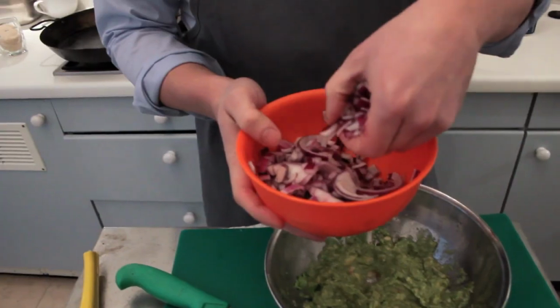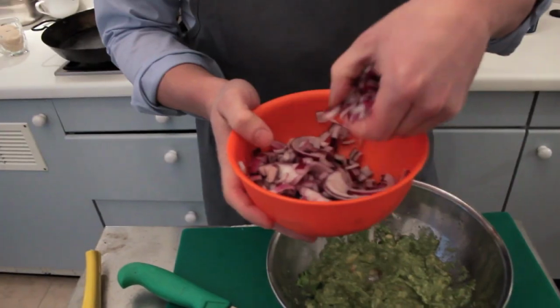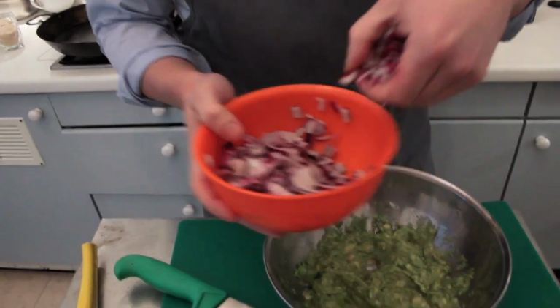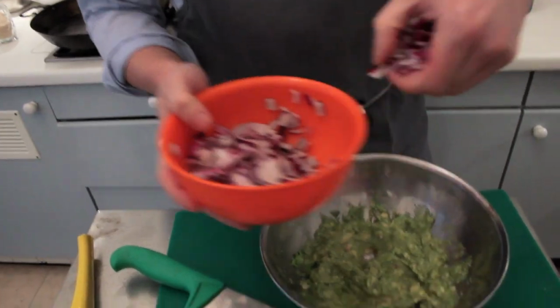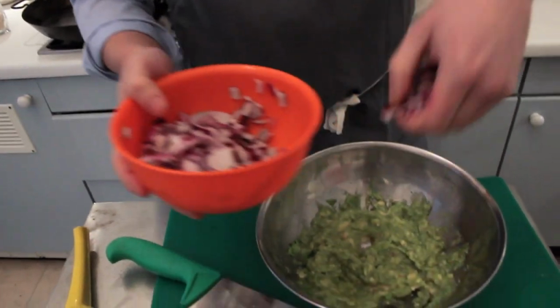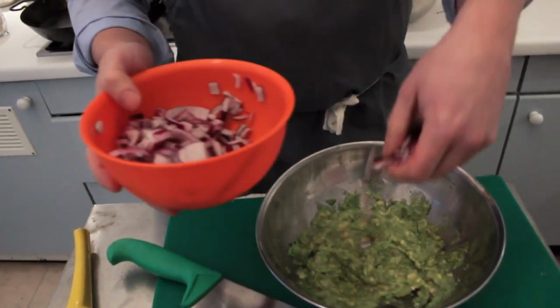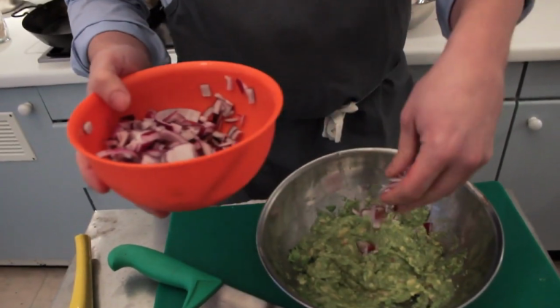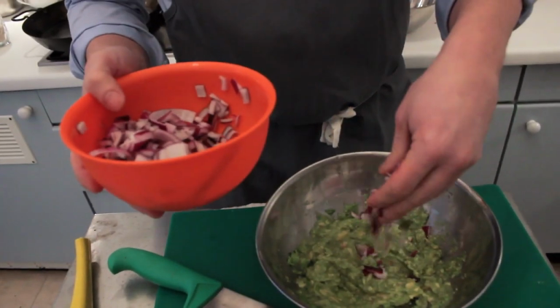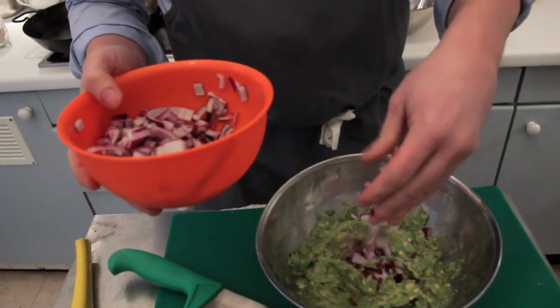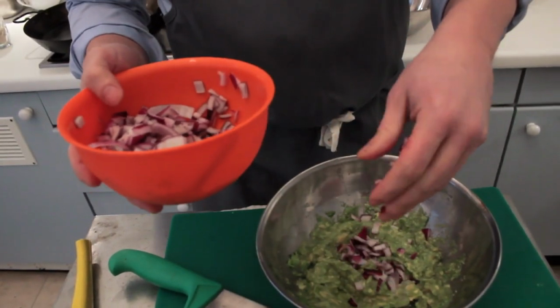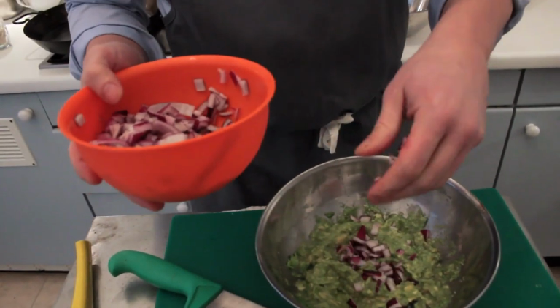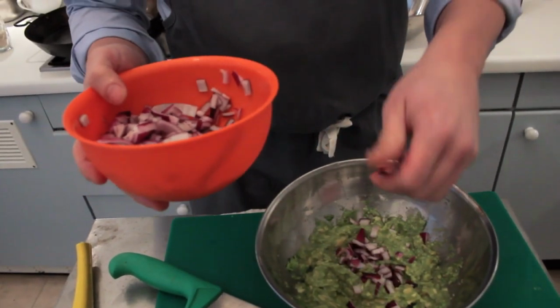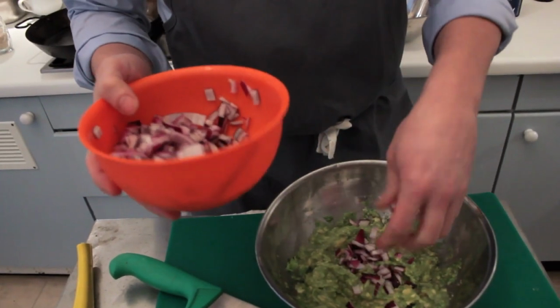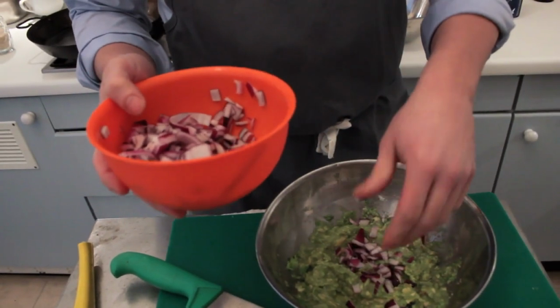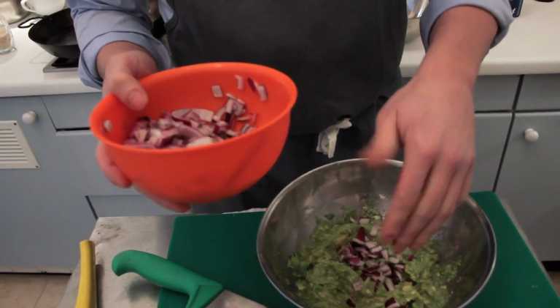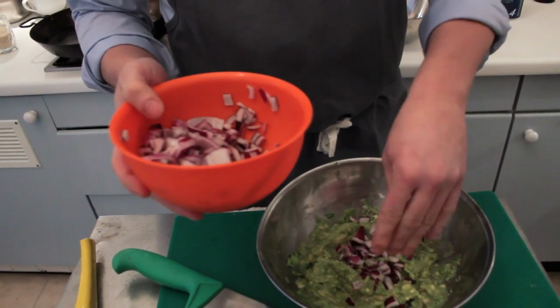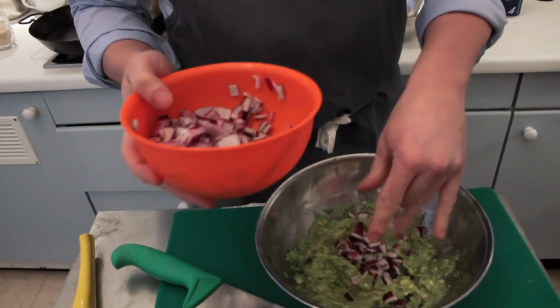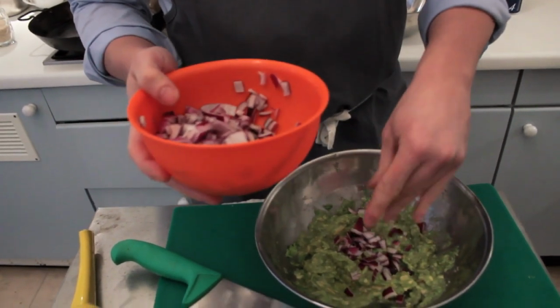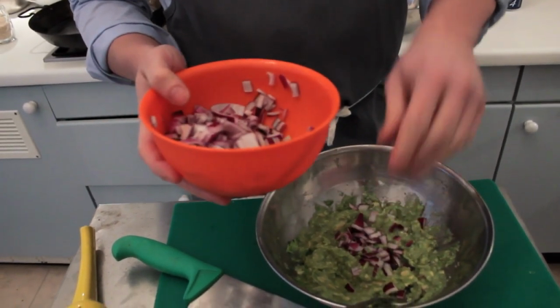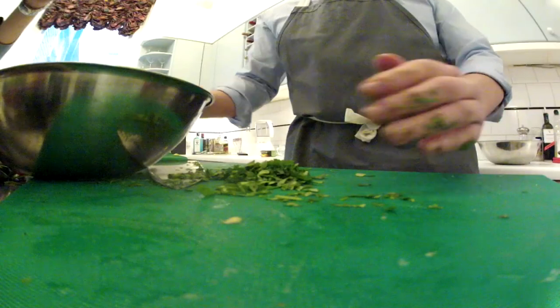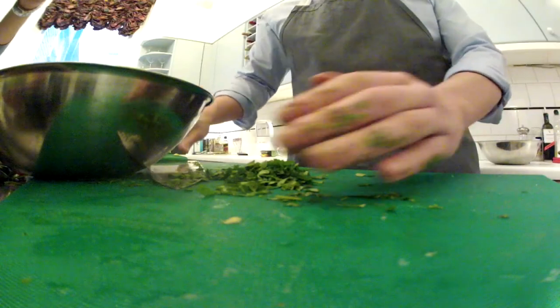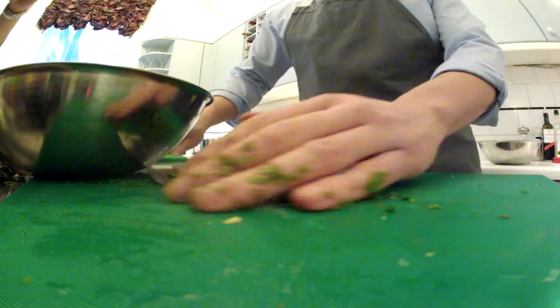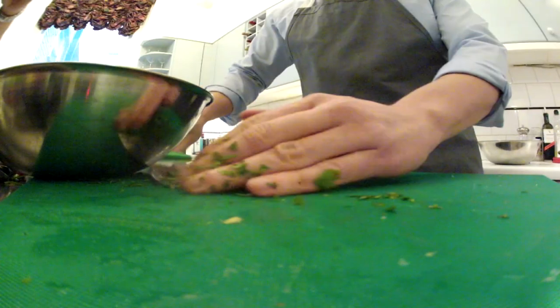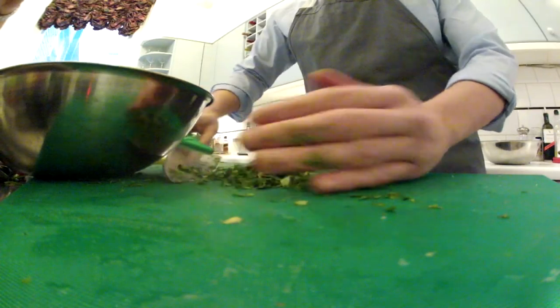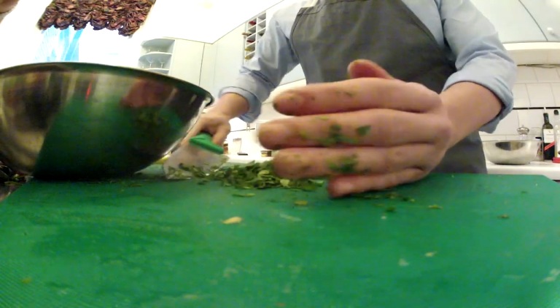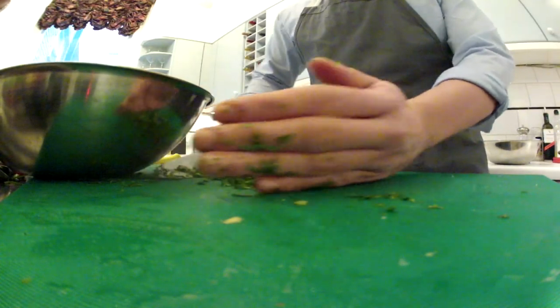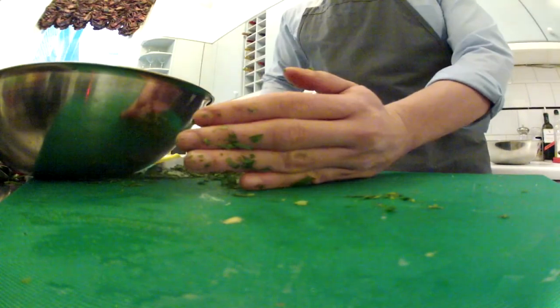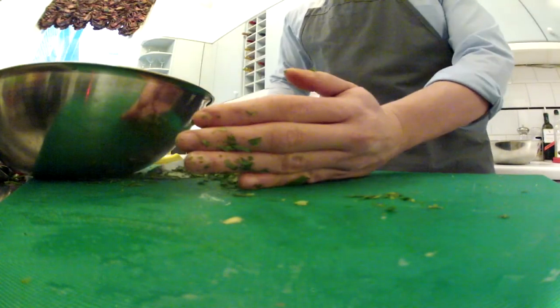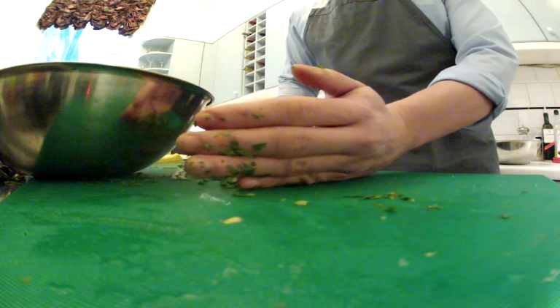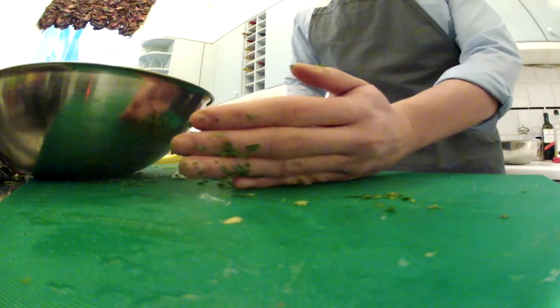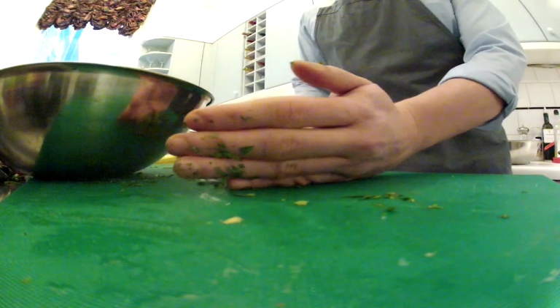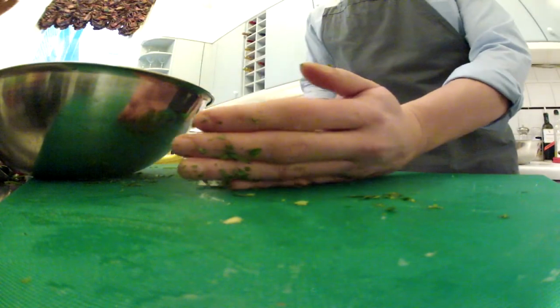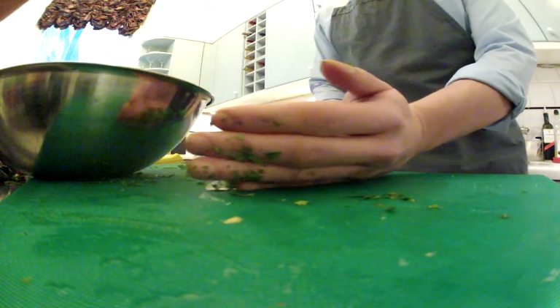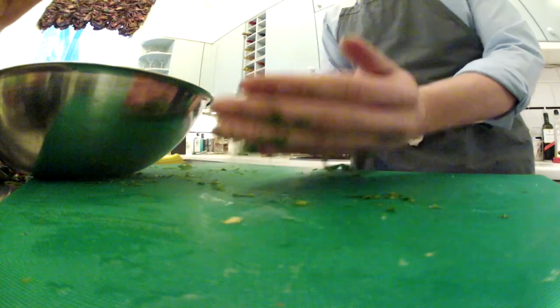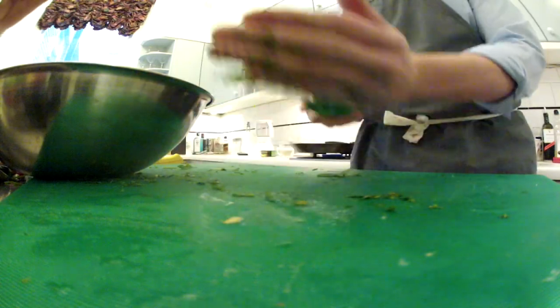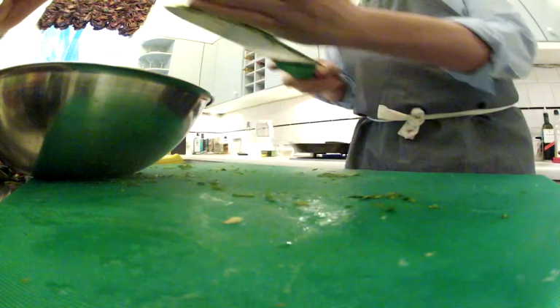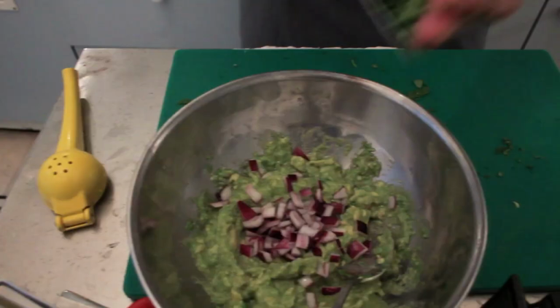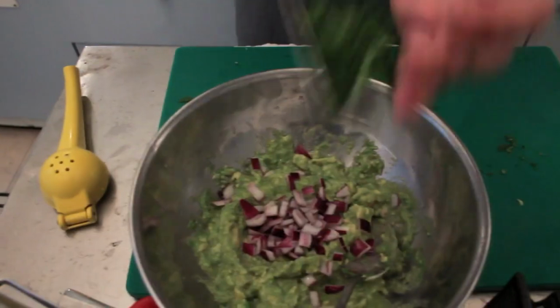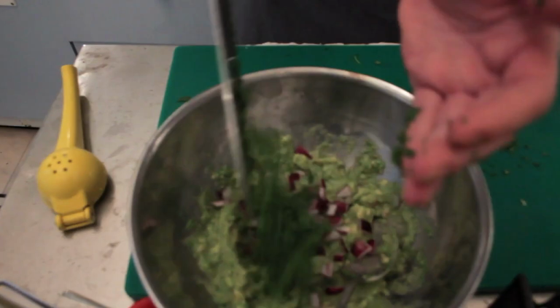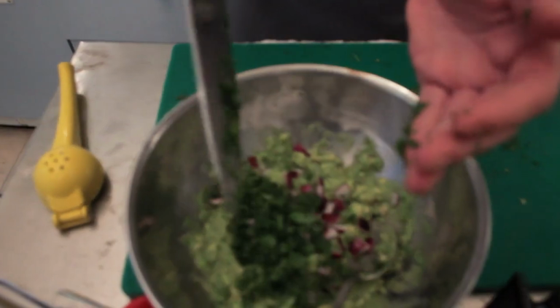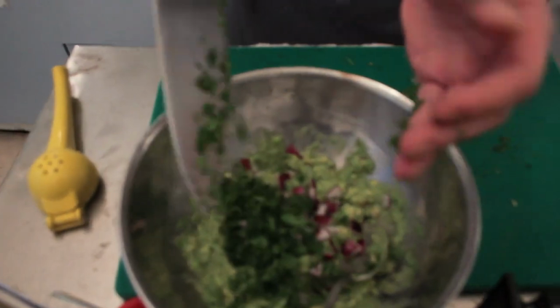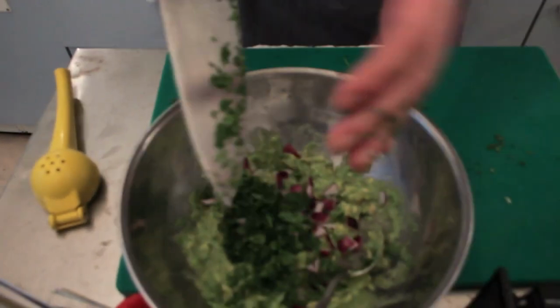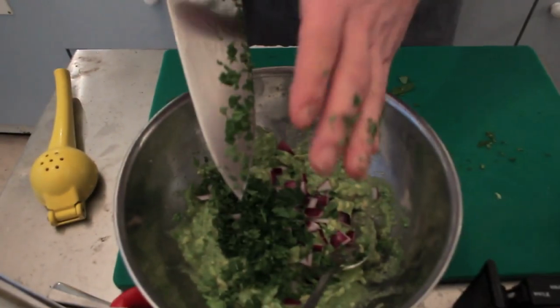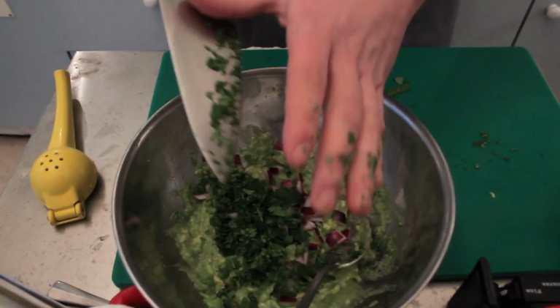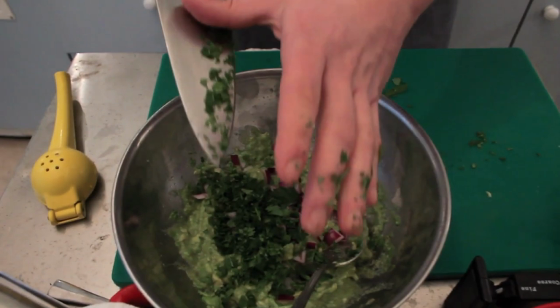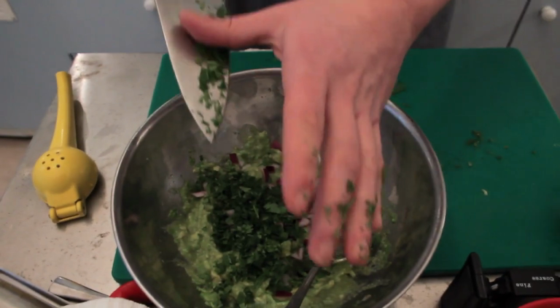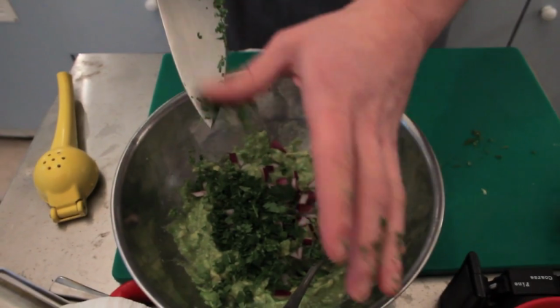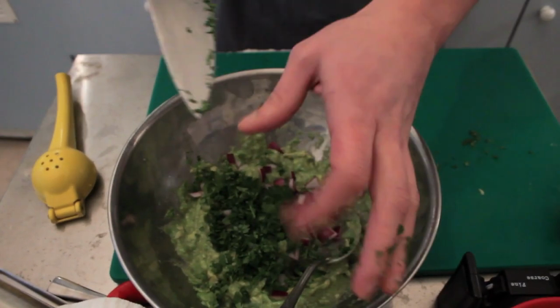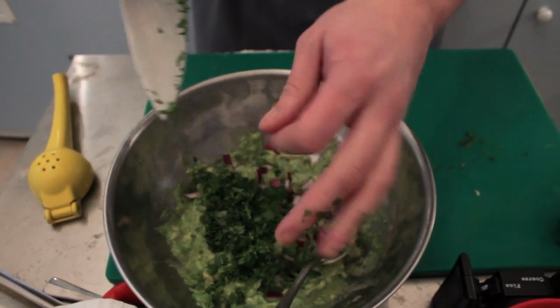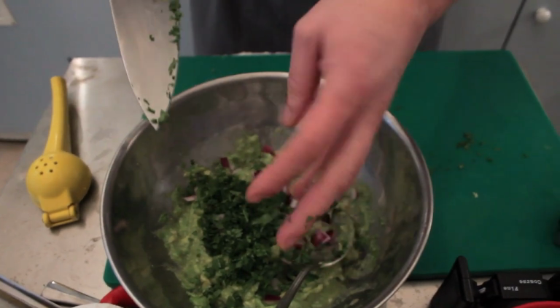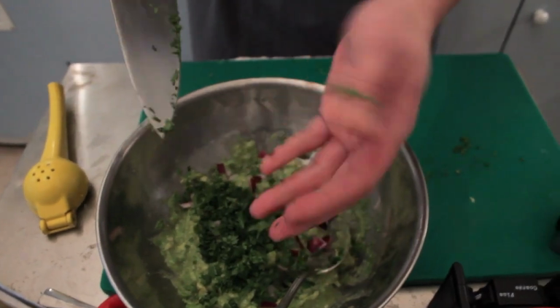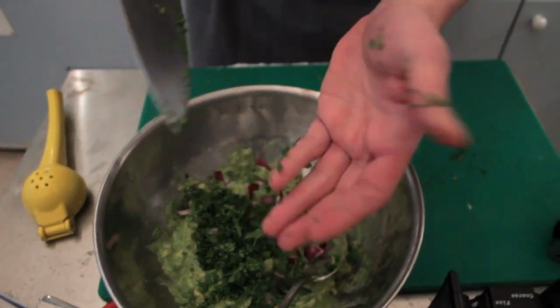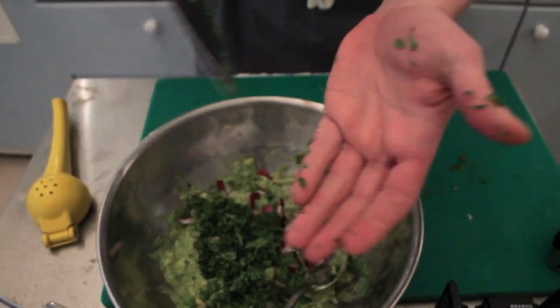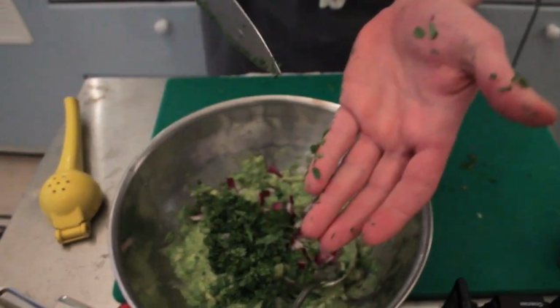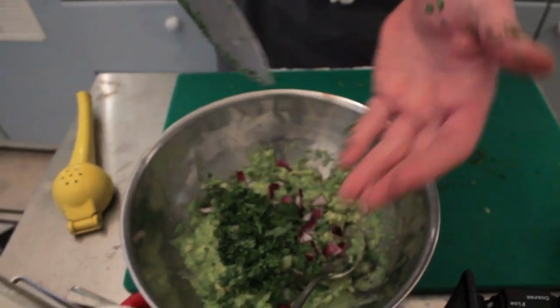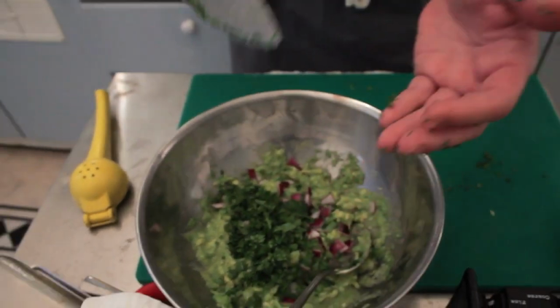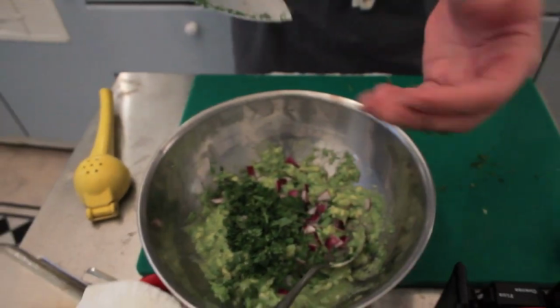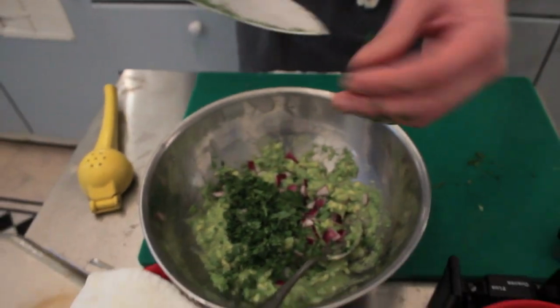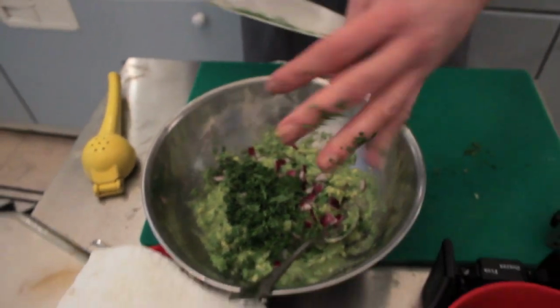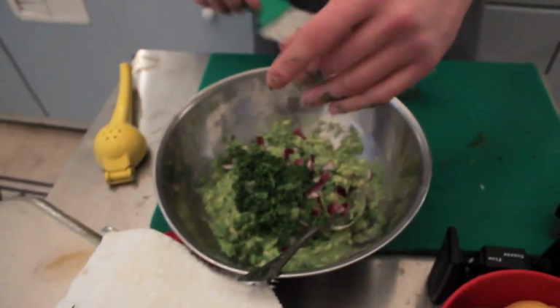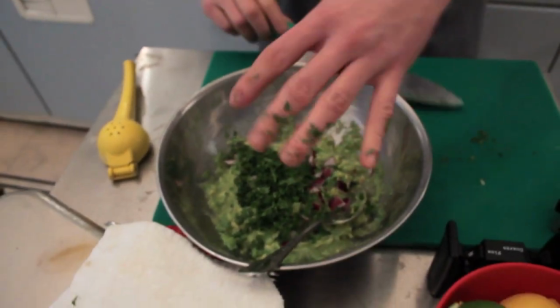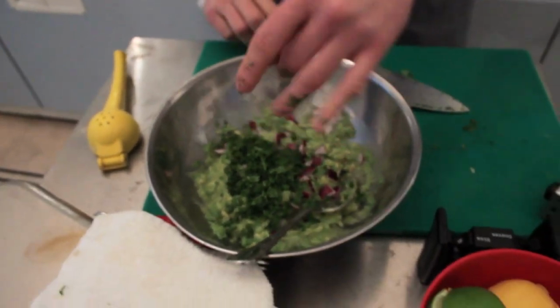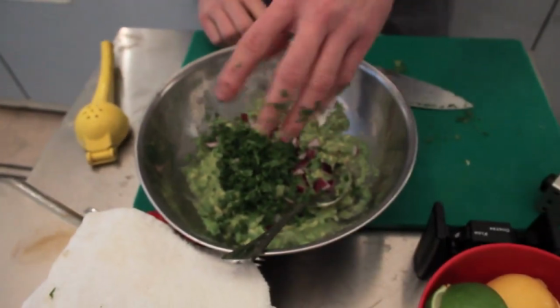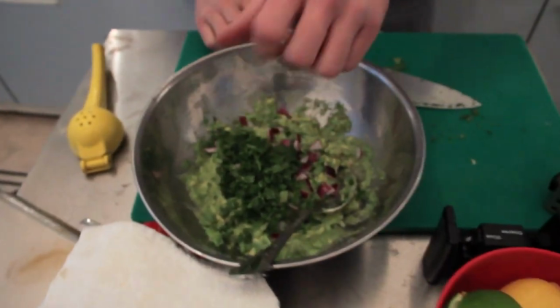Enter the diced red onion. Gonna need more than that, though. I like it to be fragrant with coriander.